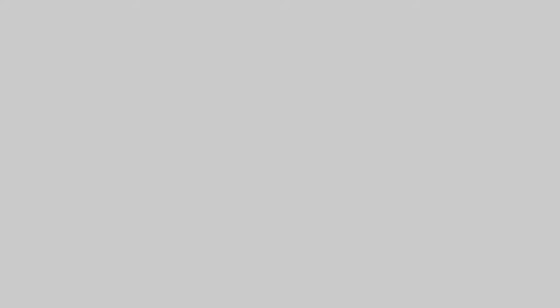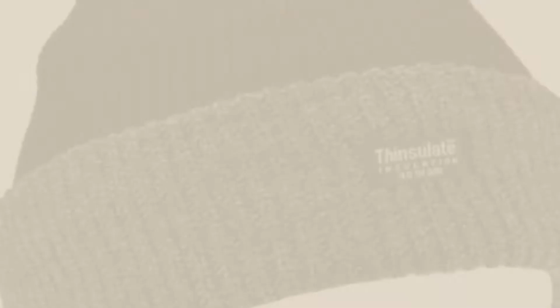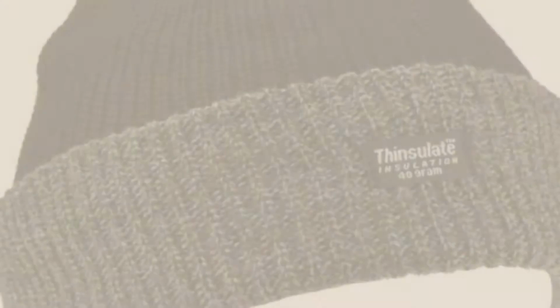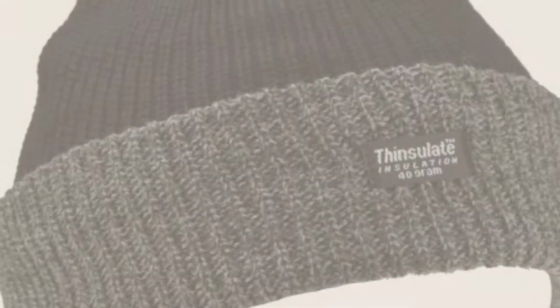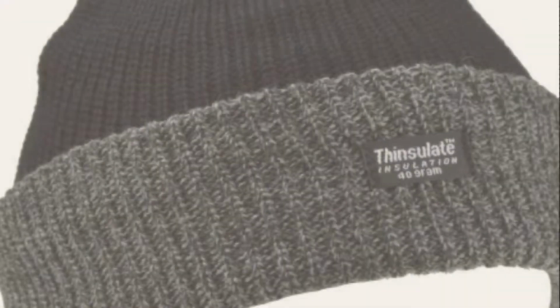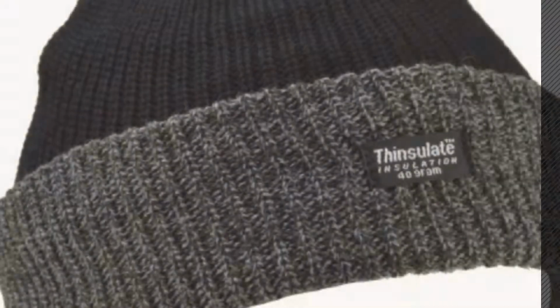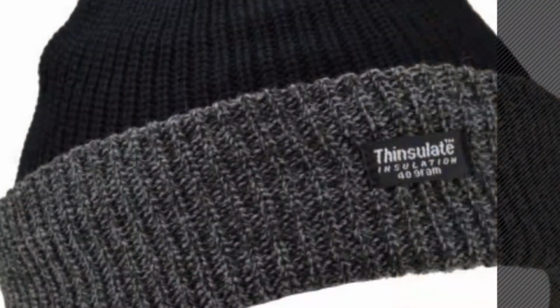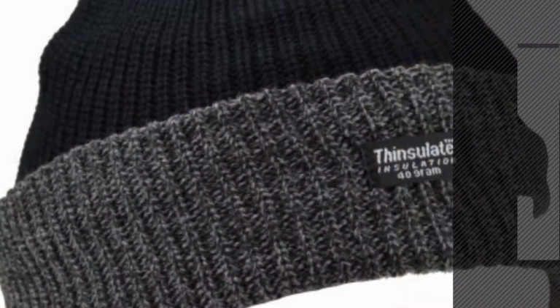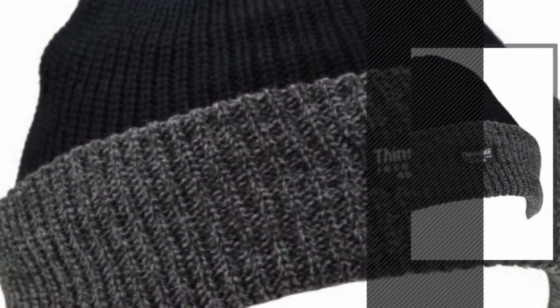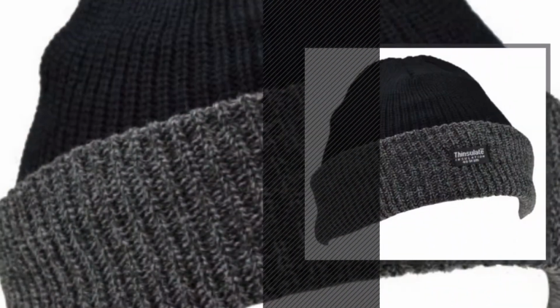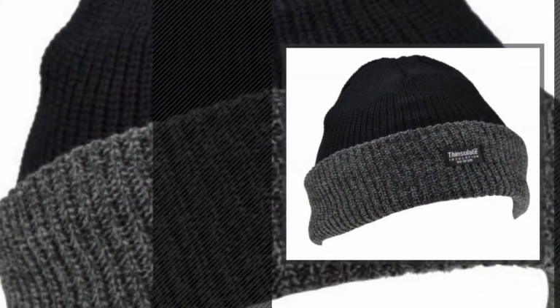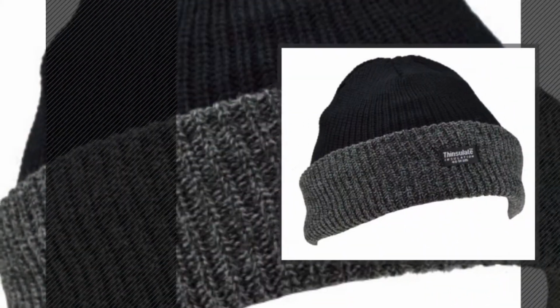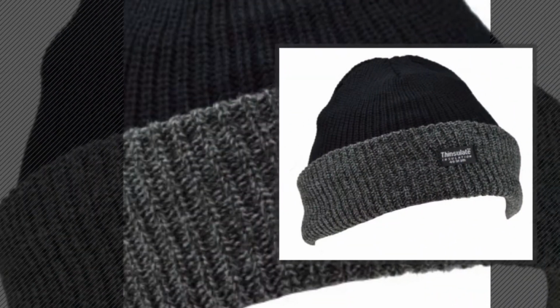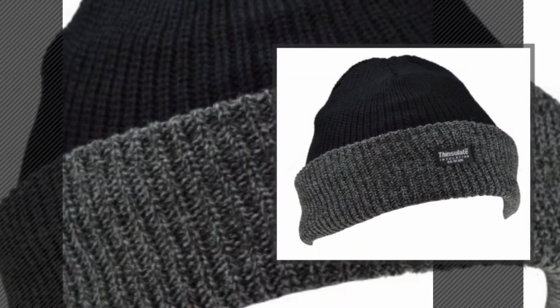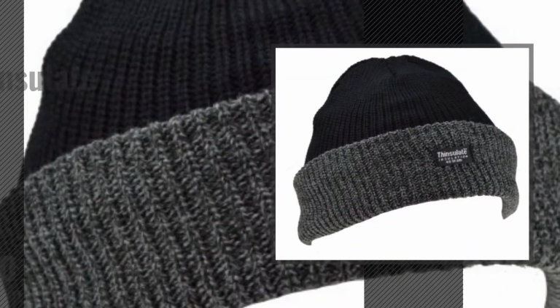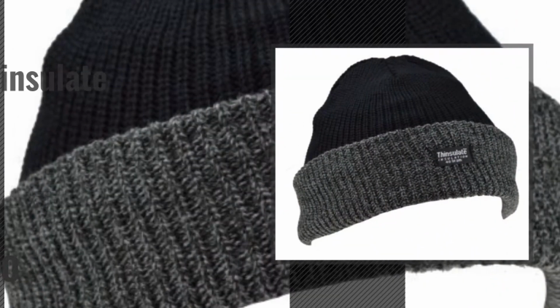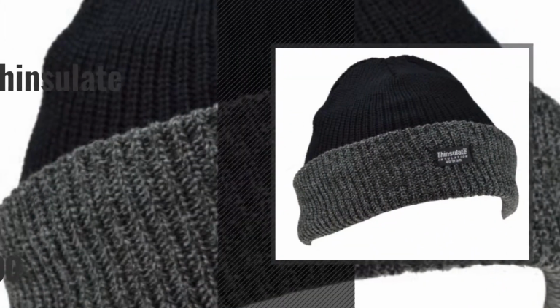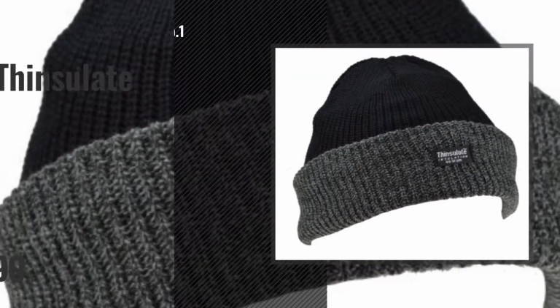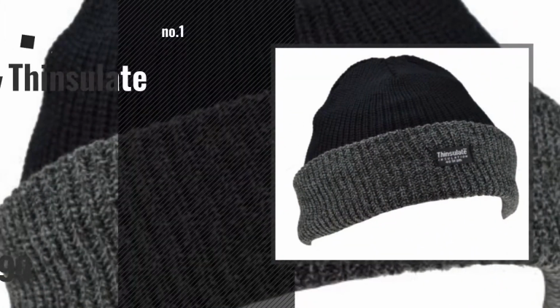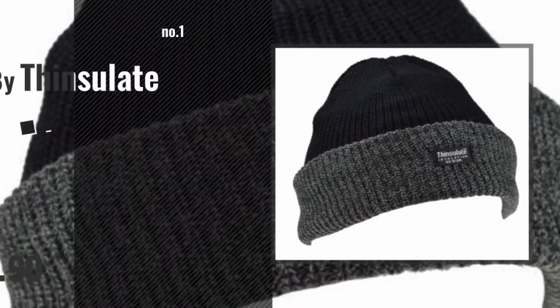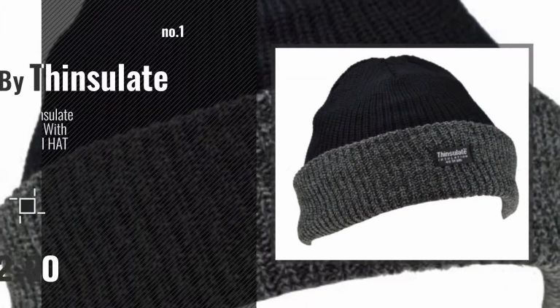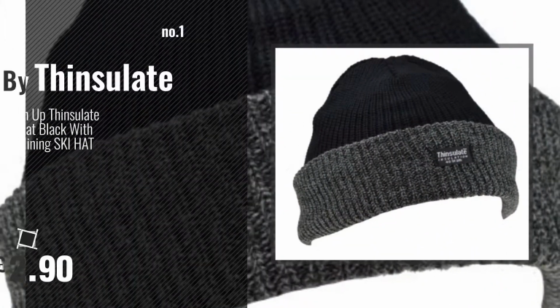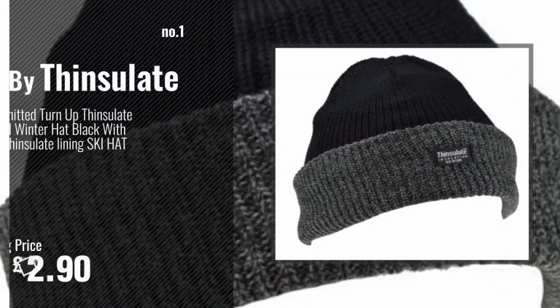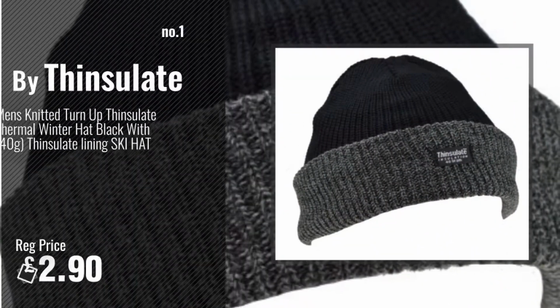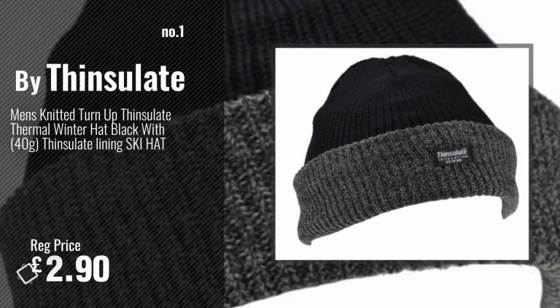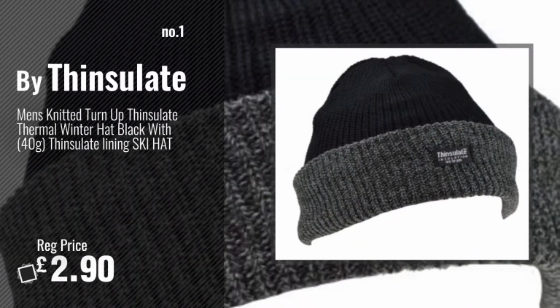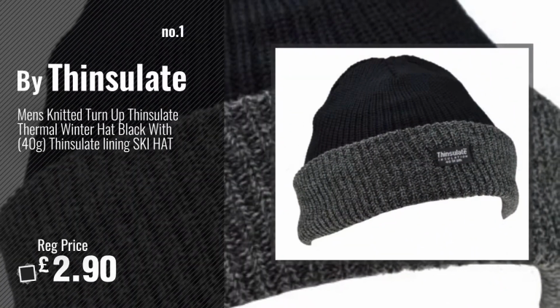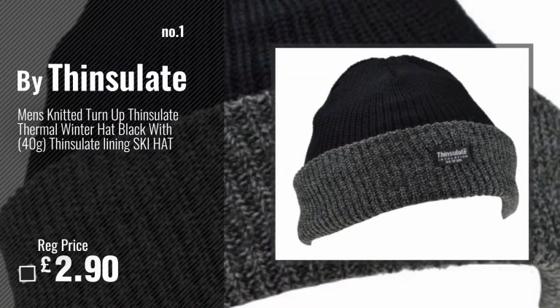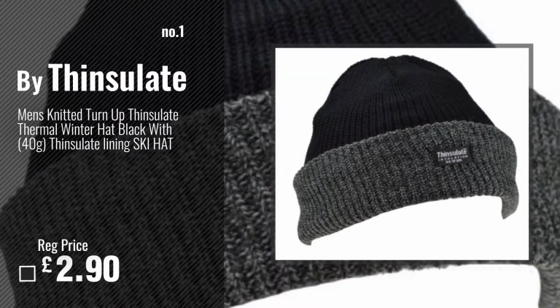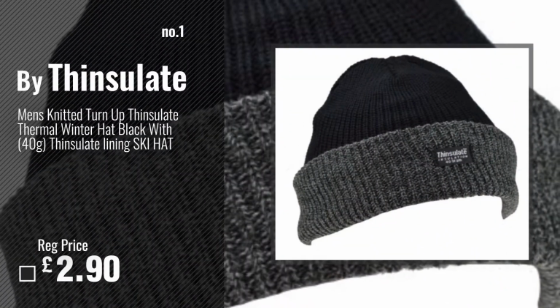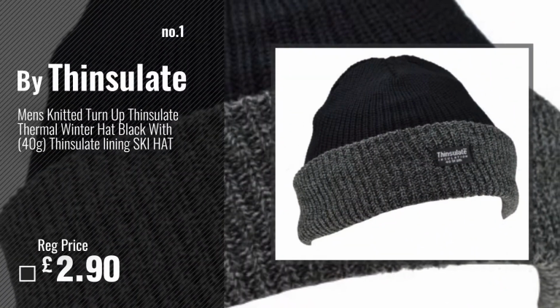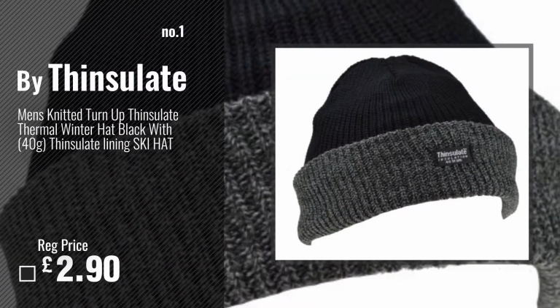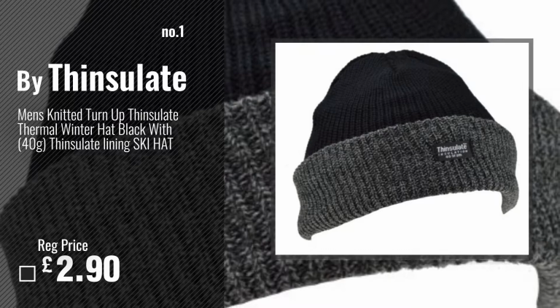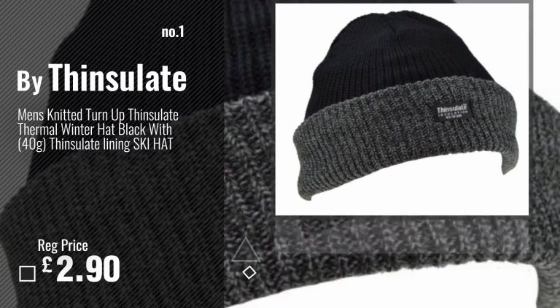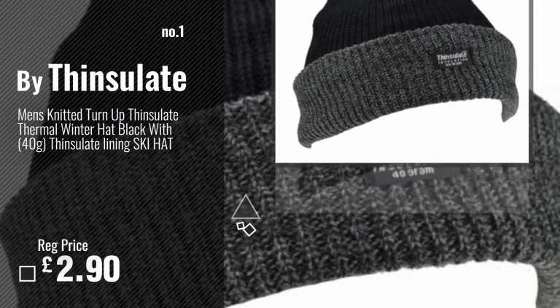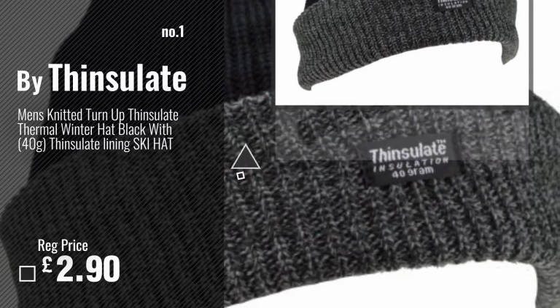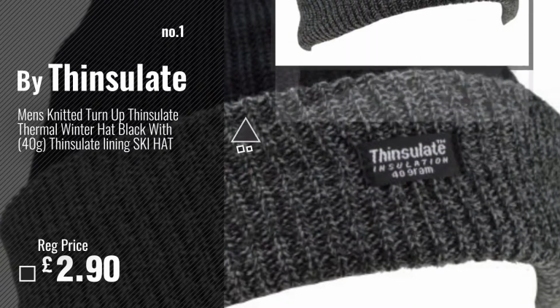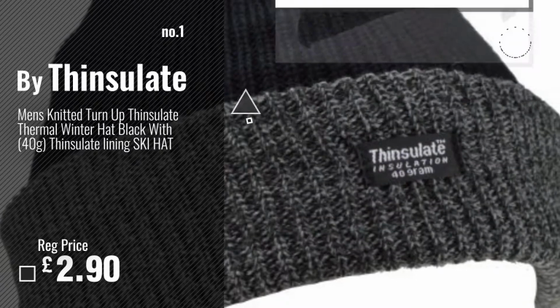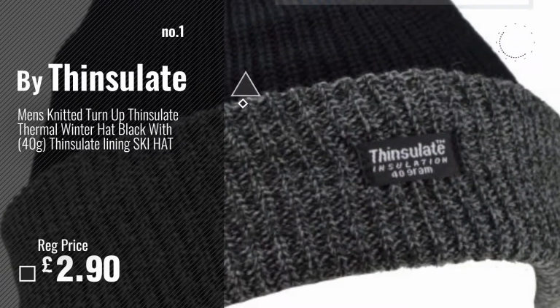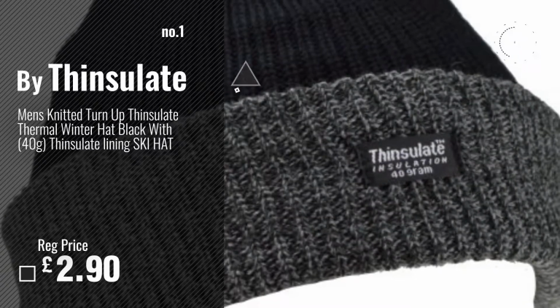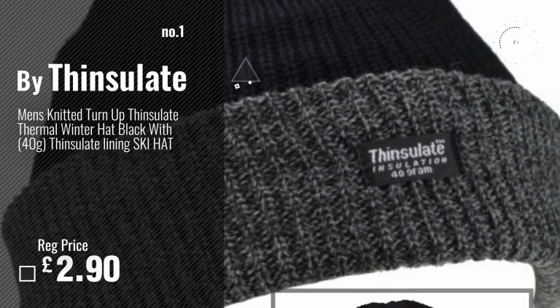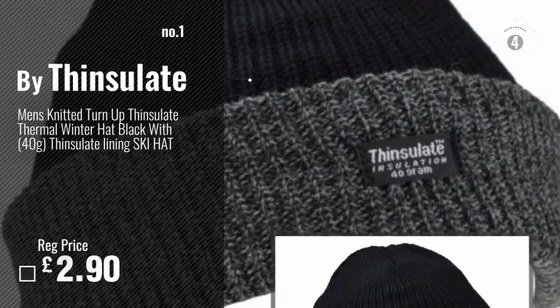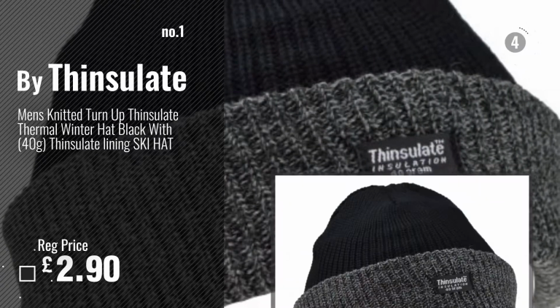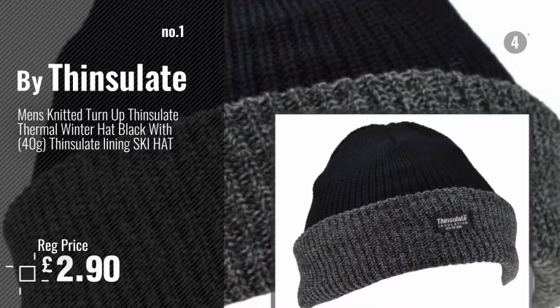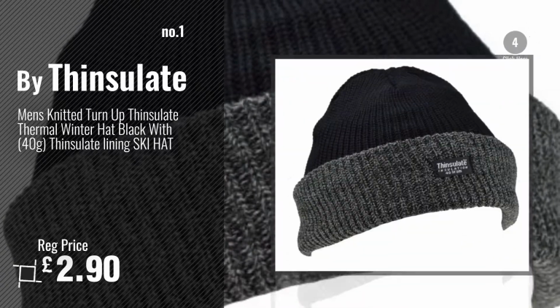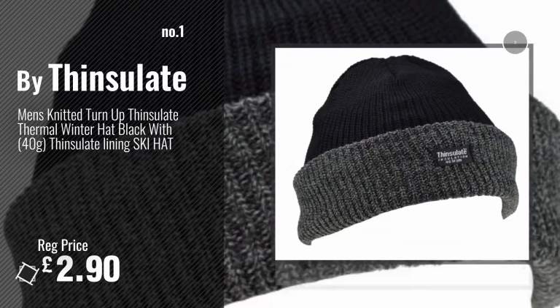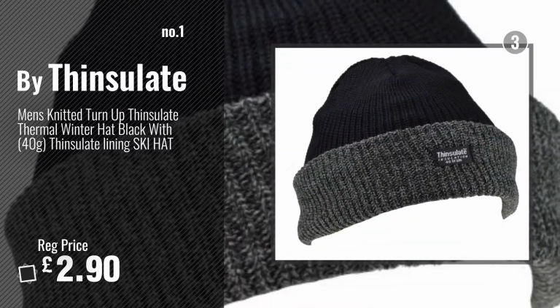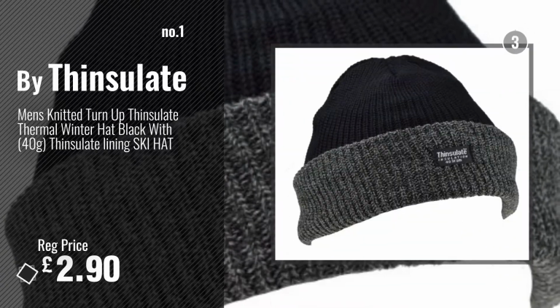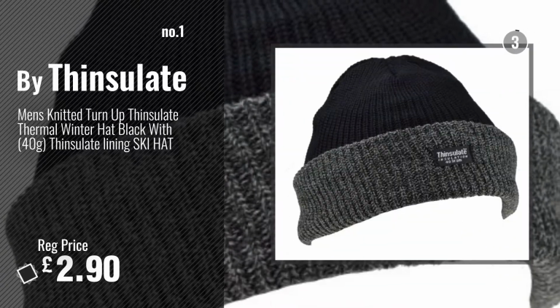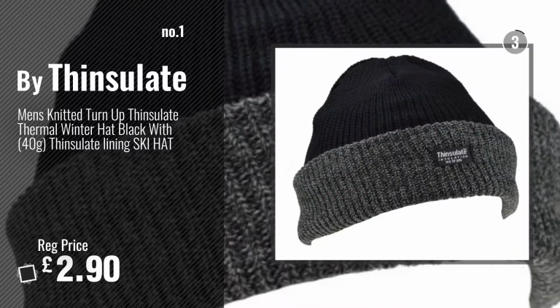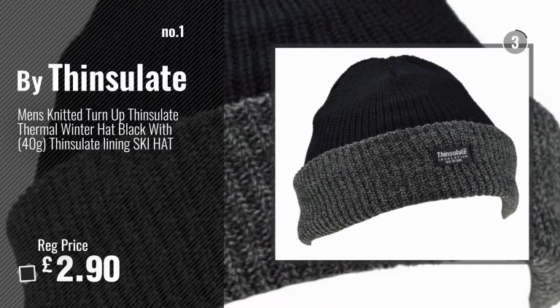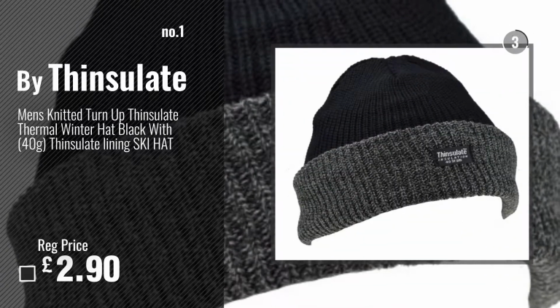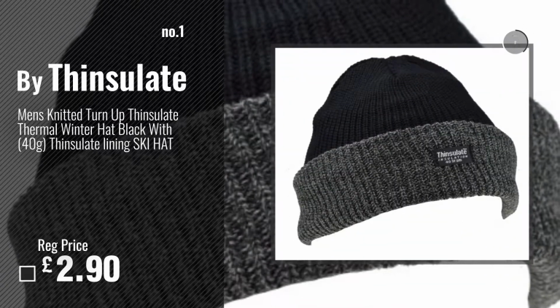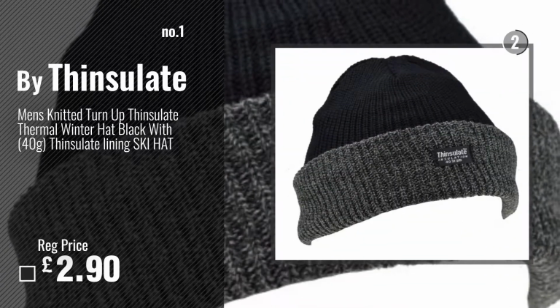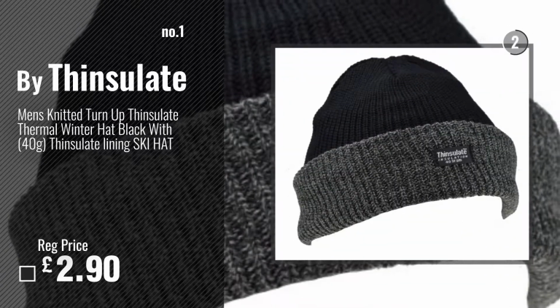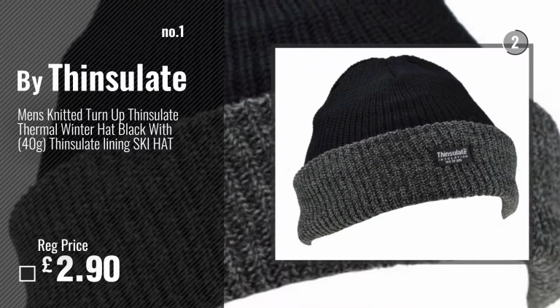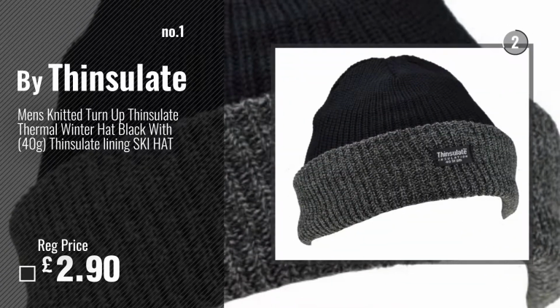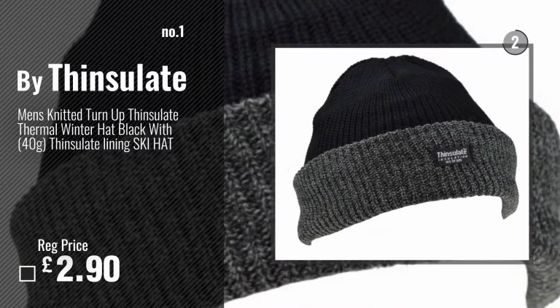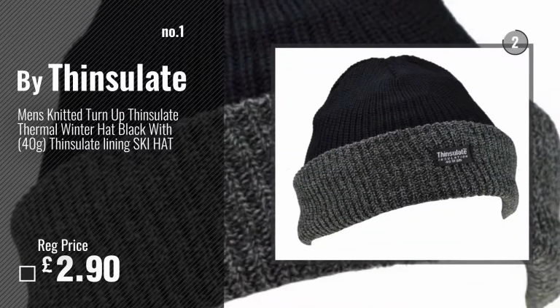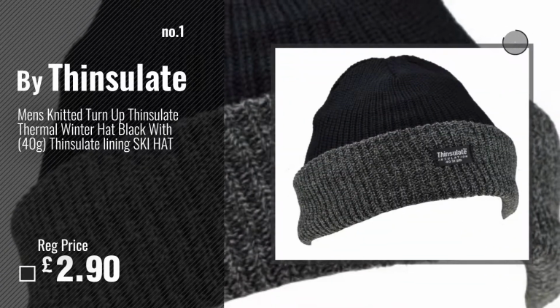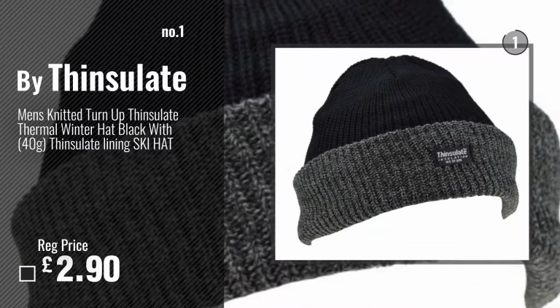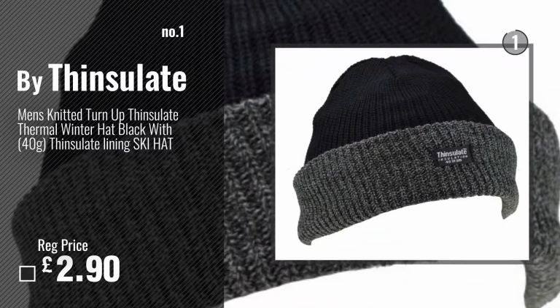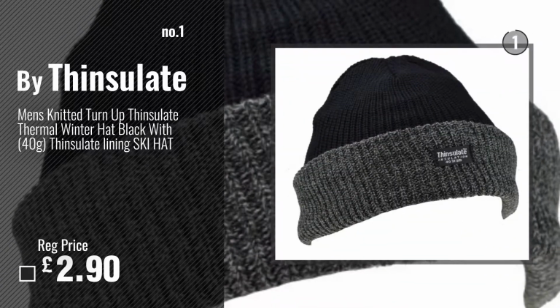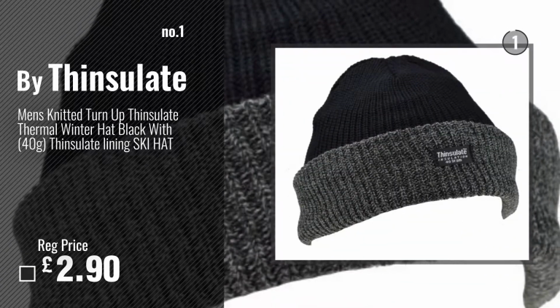Number 1. Most popular, by Thinsulate. Watch this video and choose your favorite.